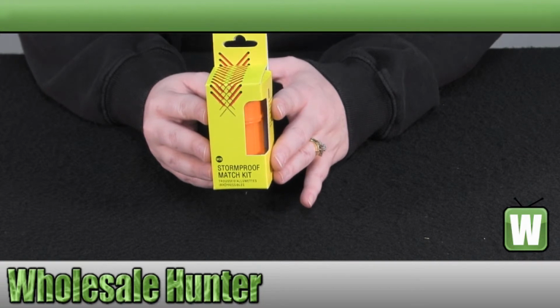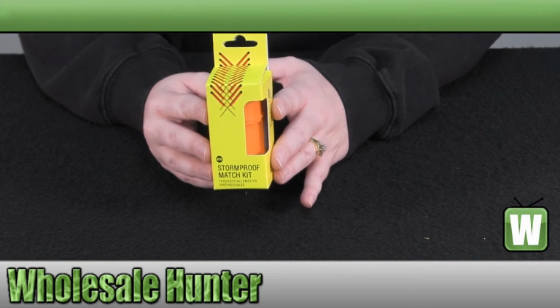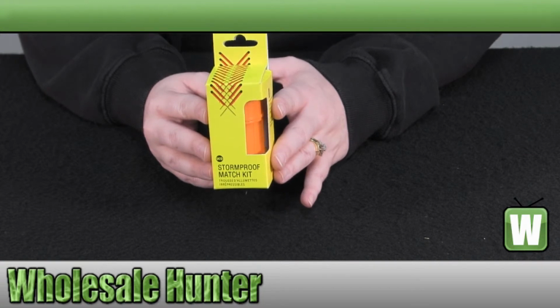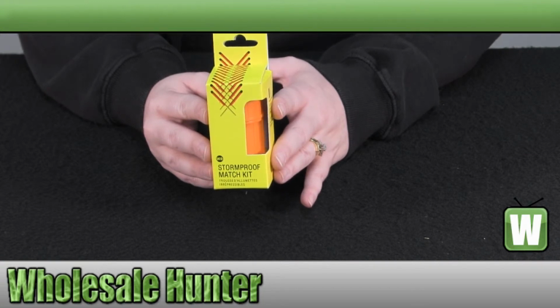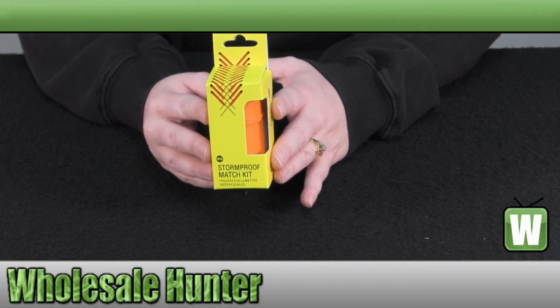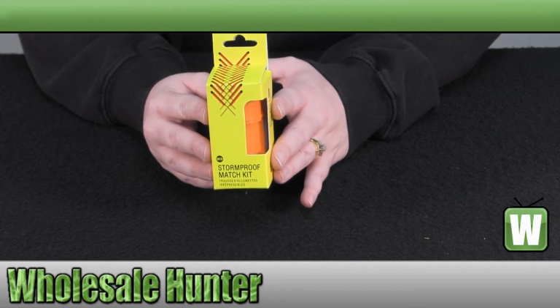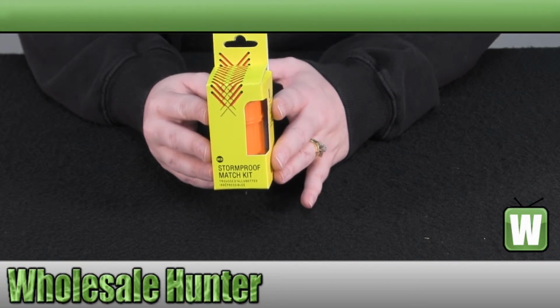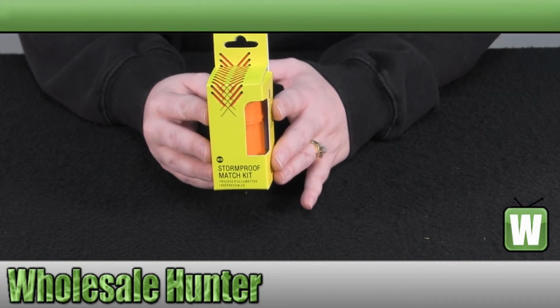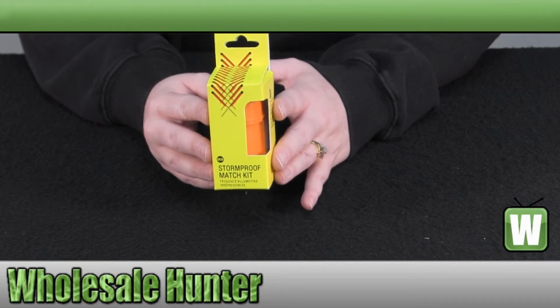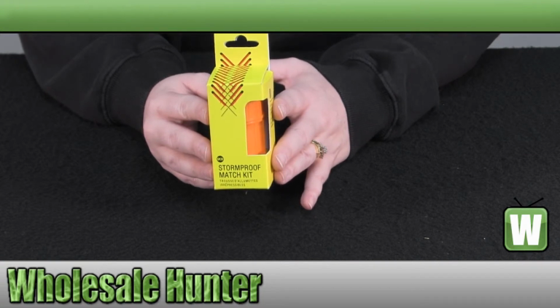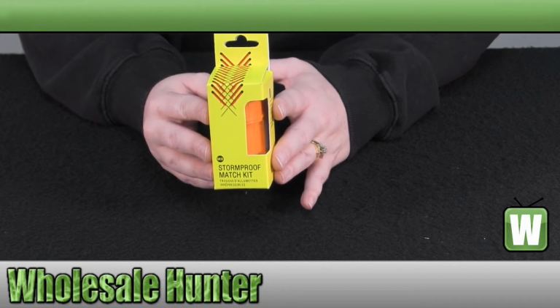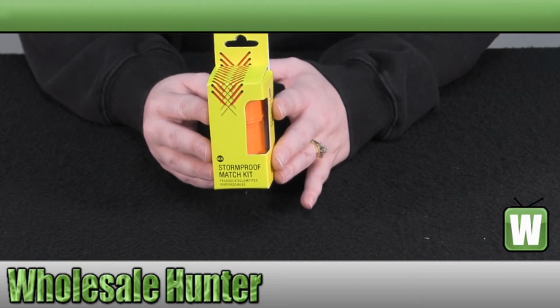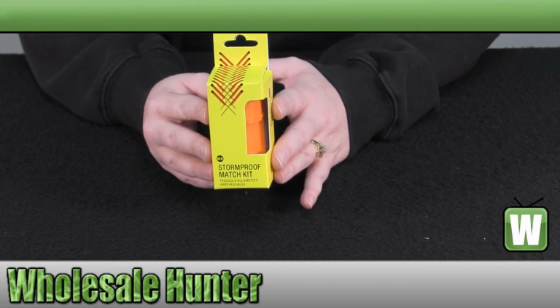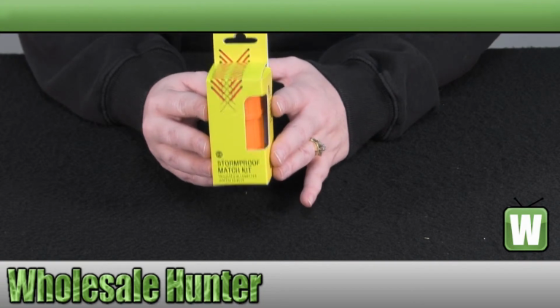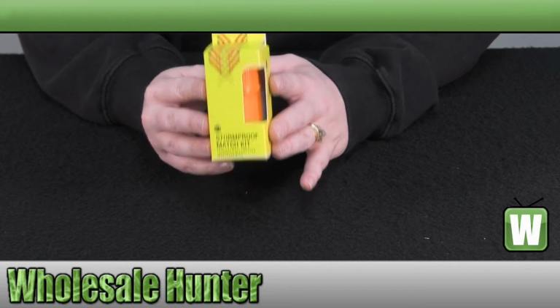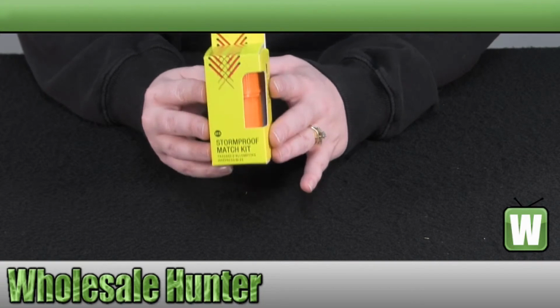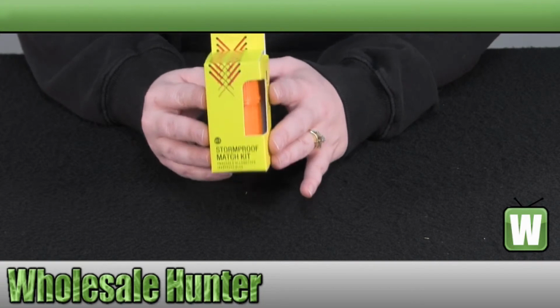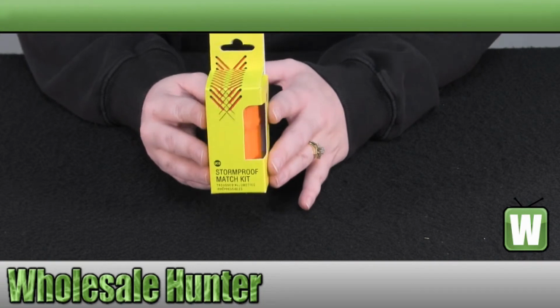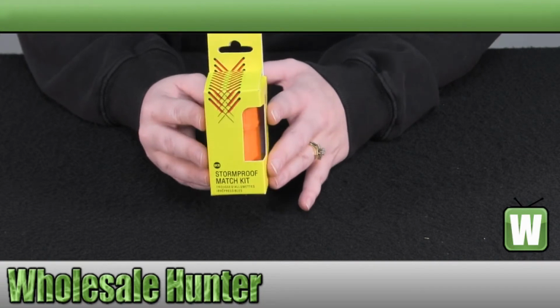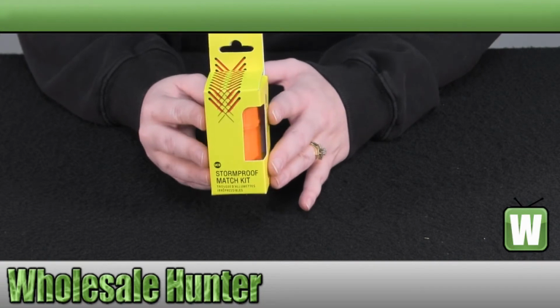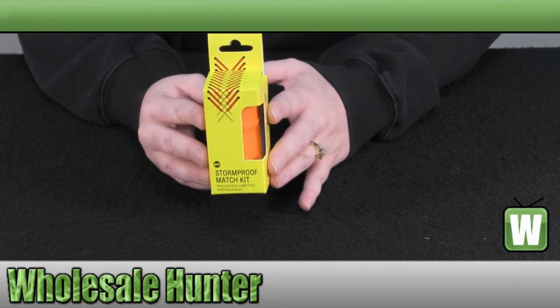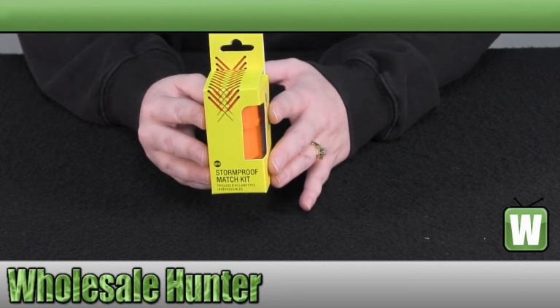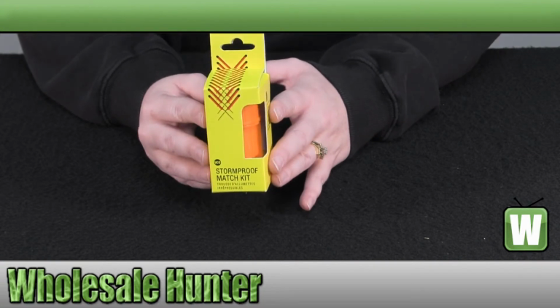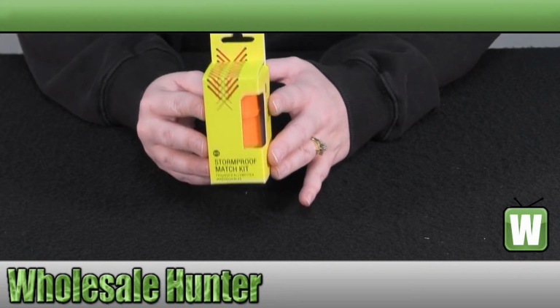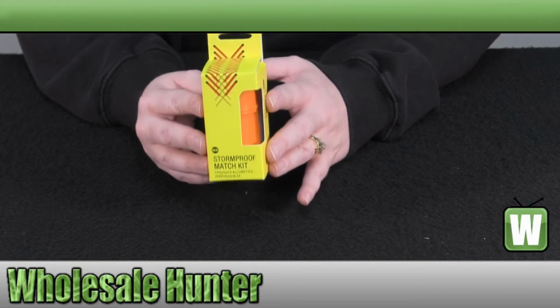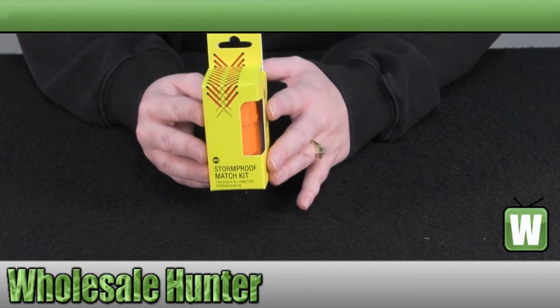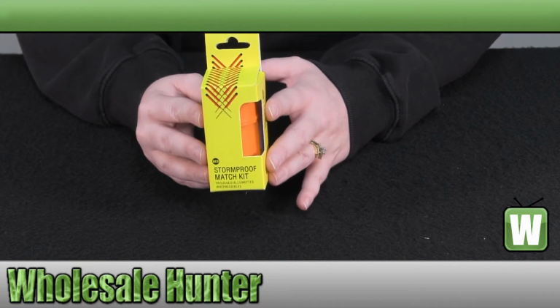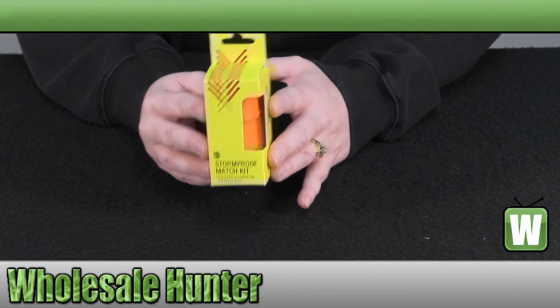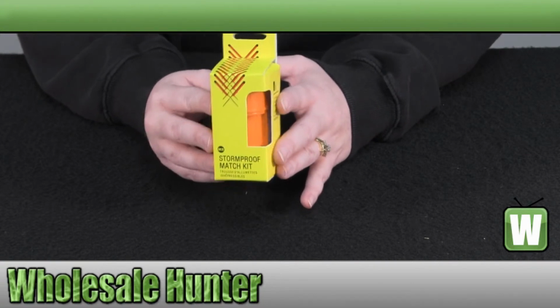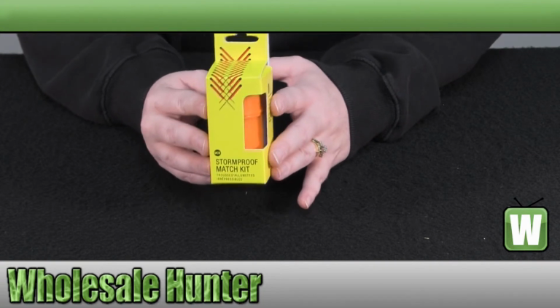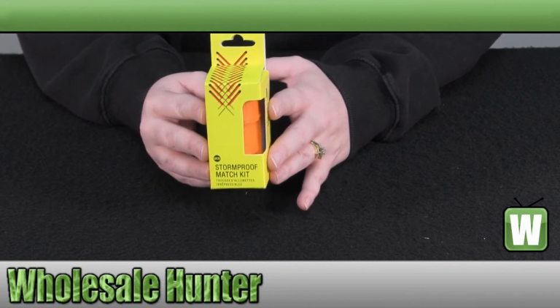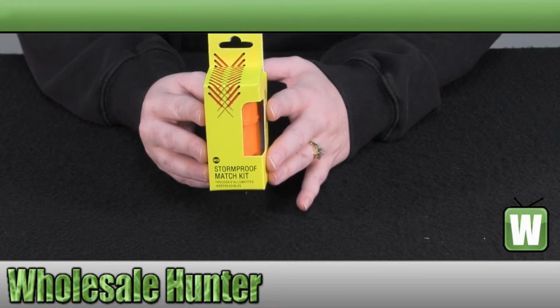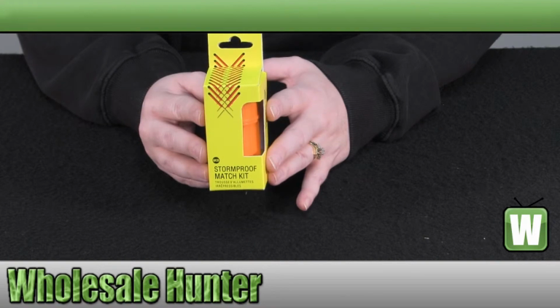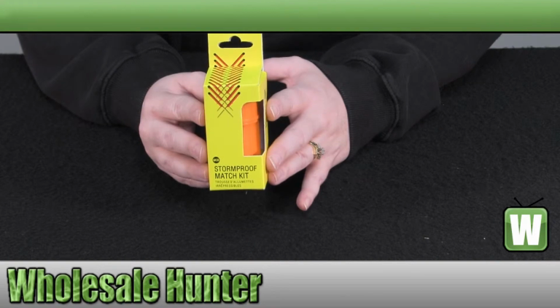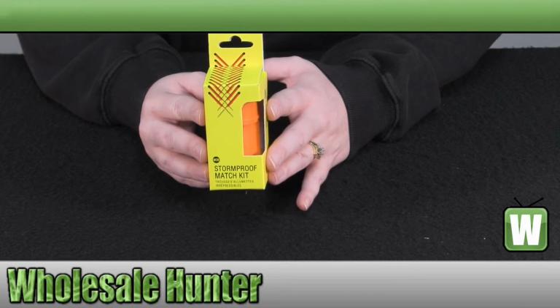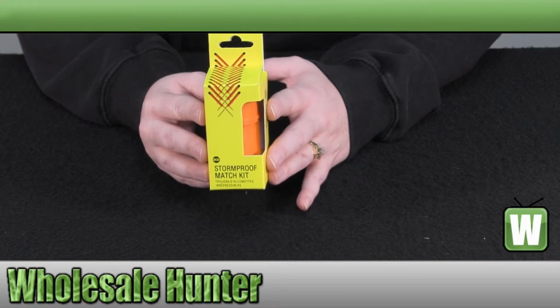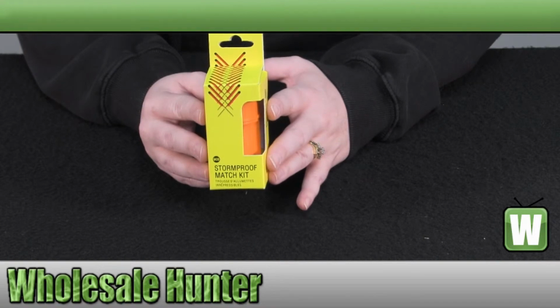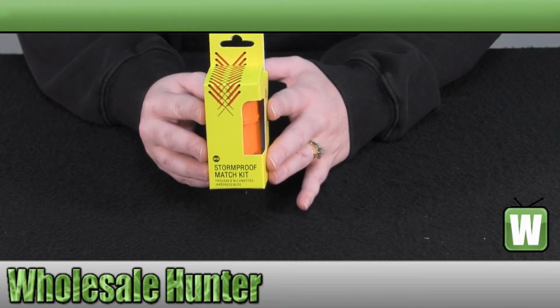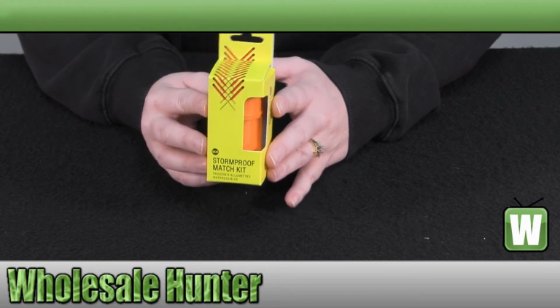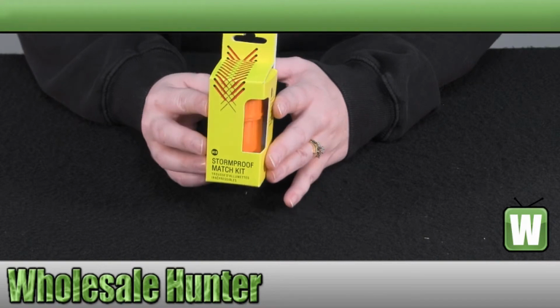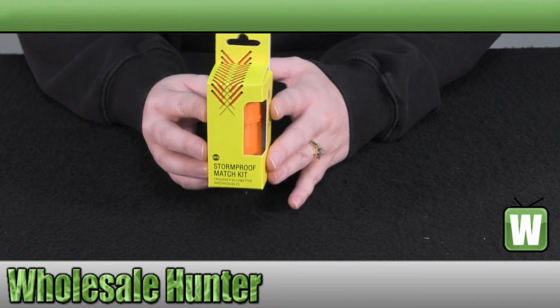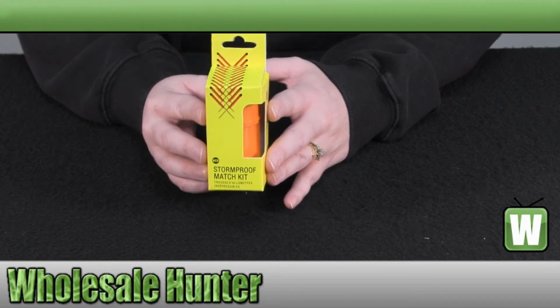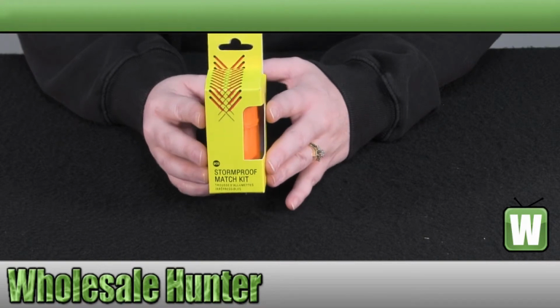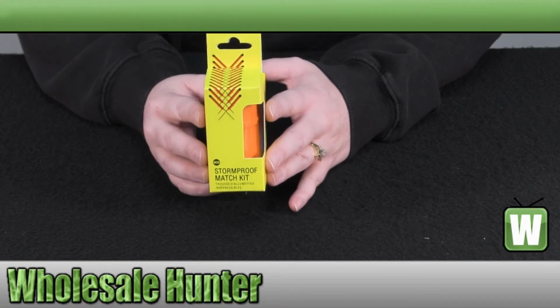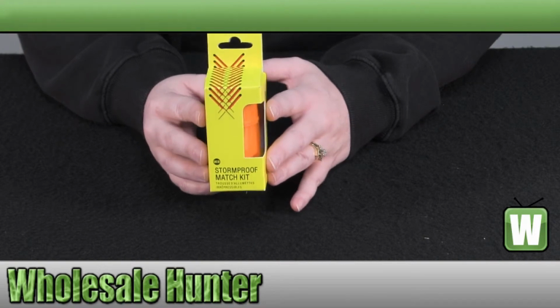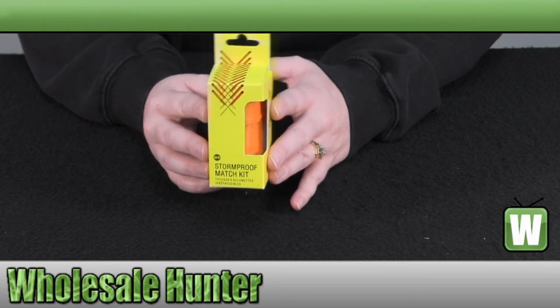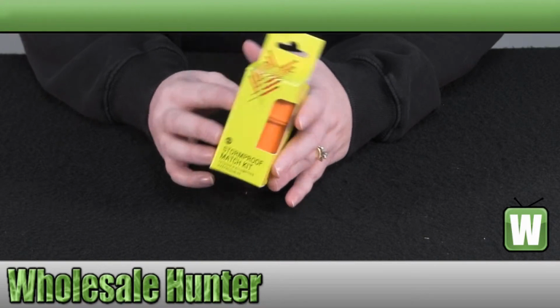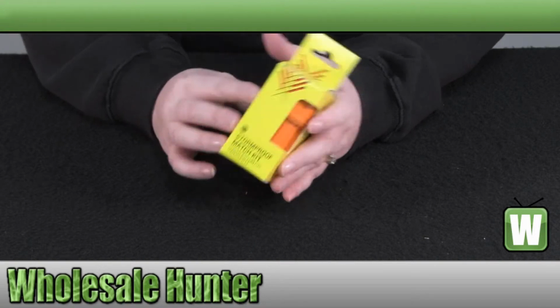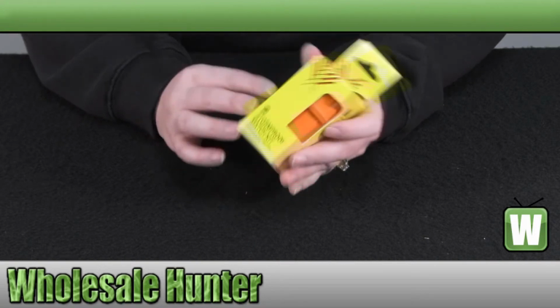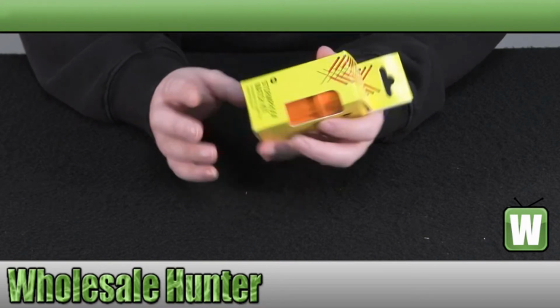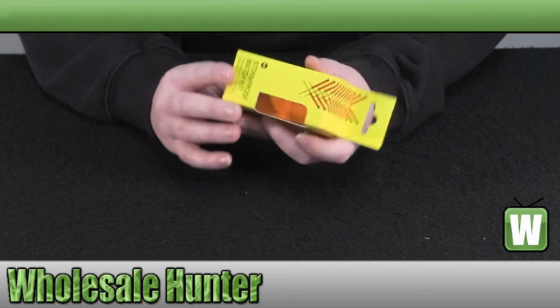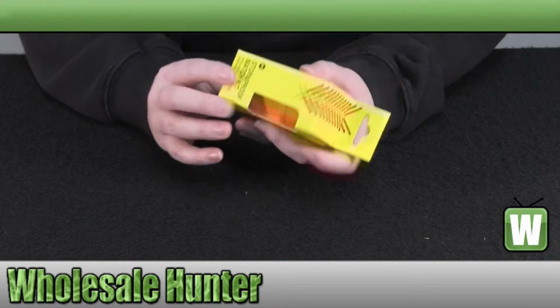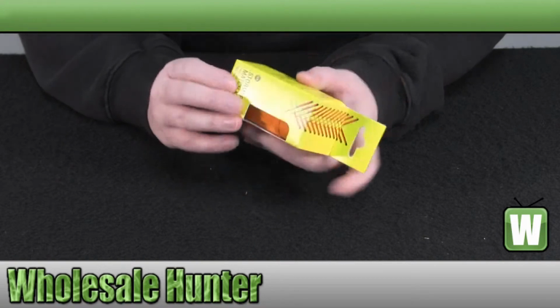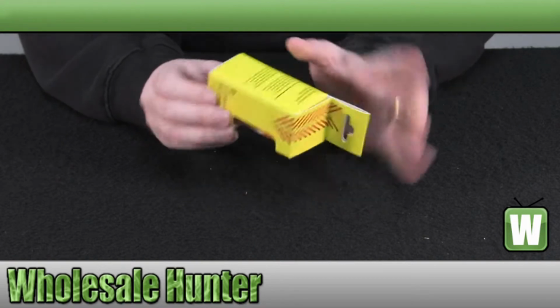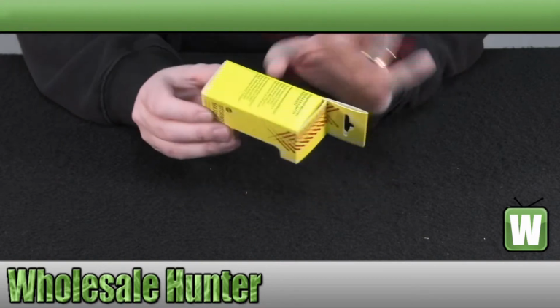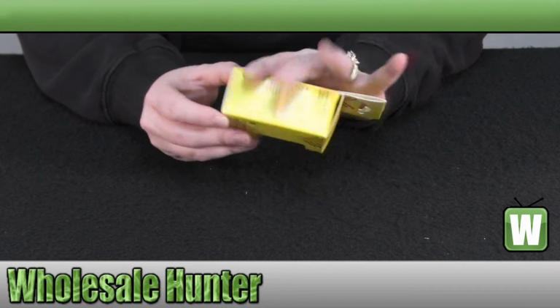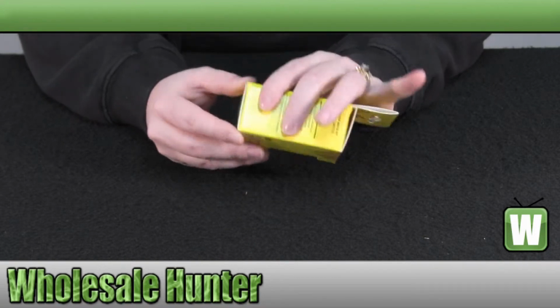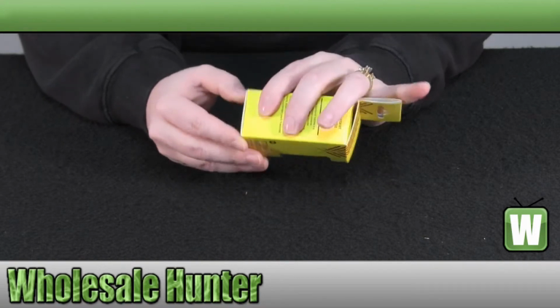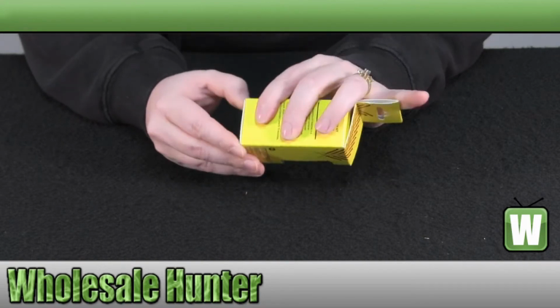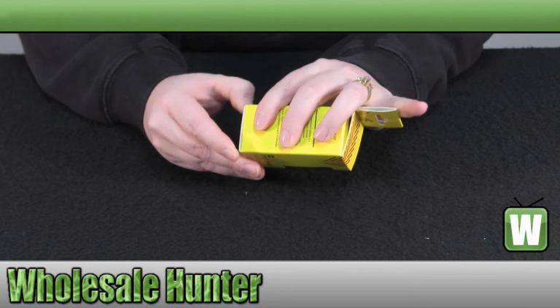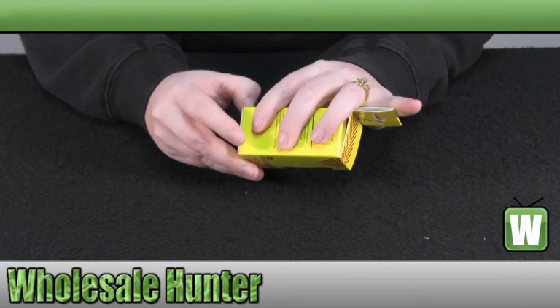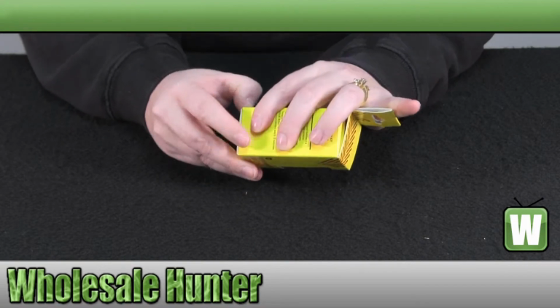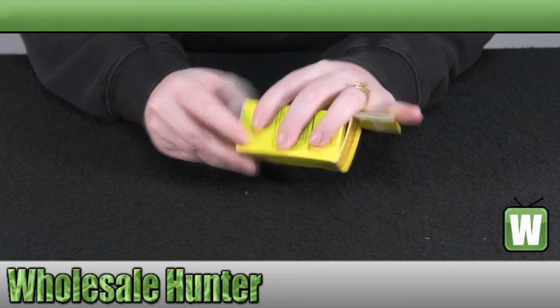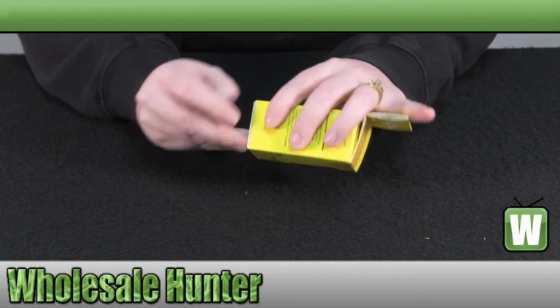They weigh 1.7 ounces or 48 grams. And we're going to open it up so you can take a better look at it.